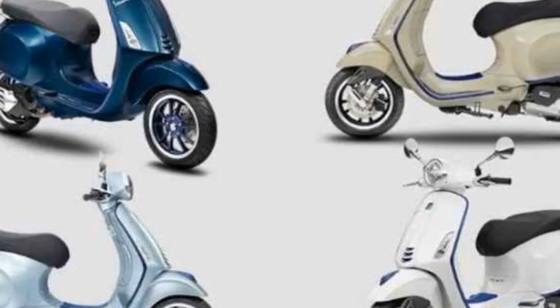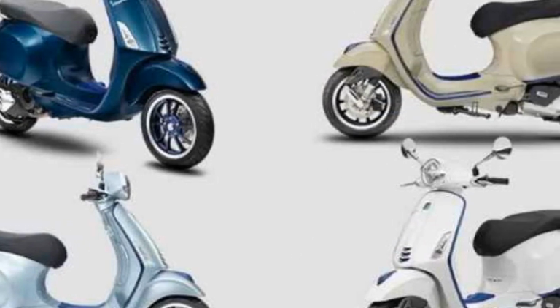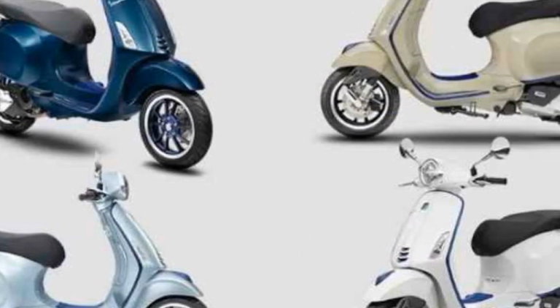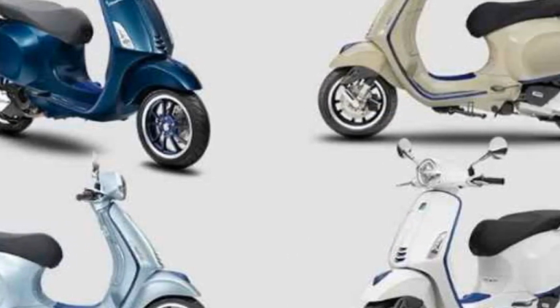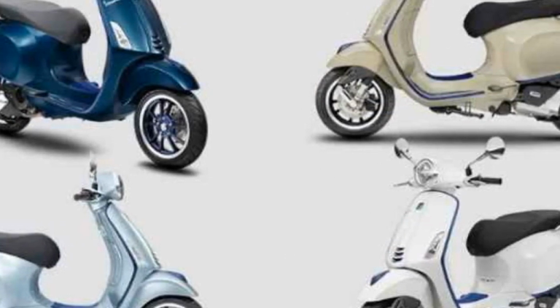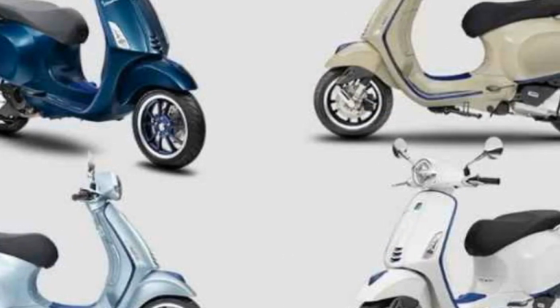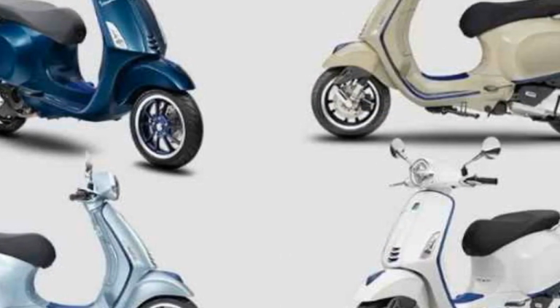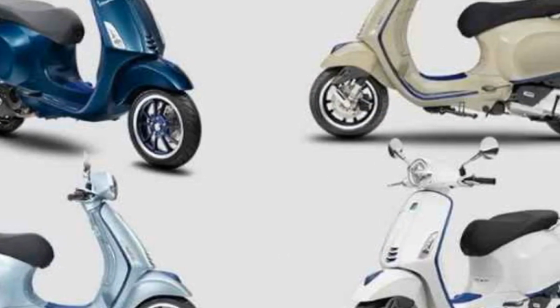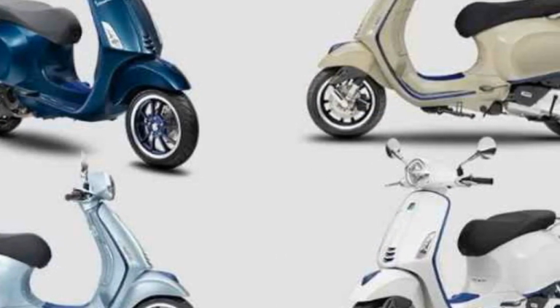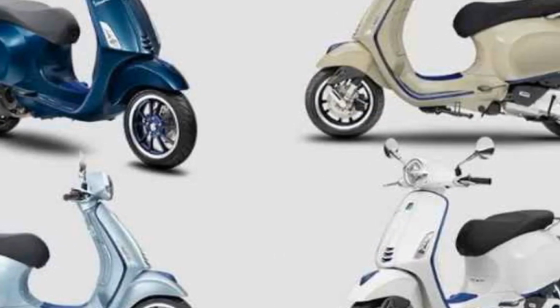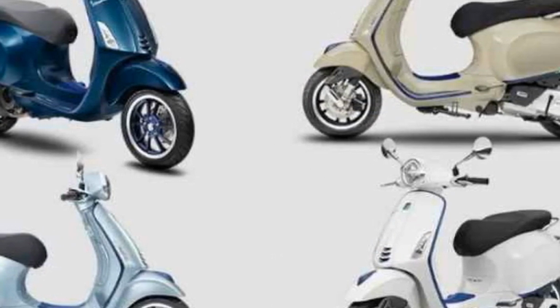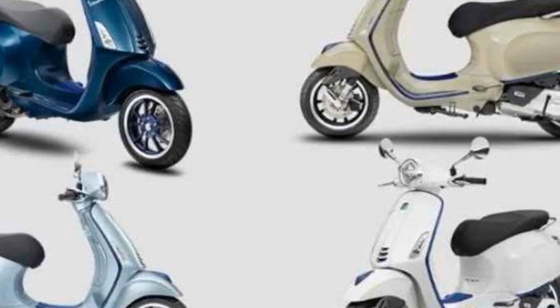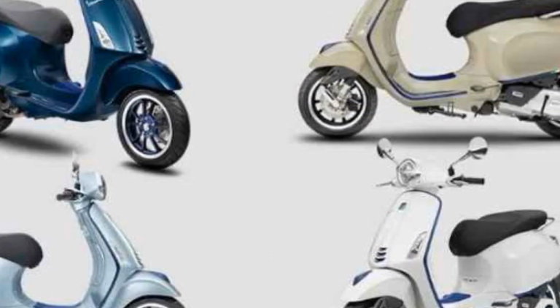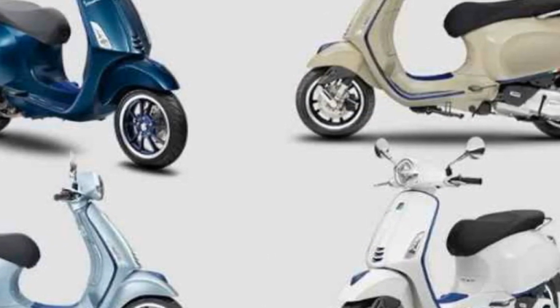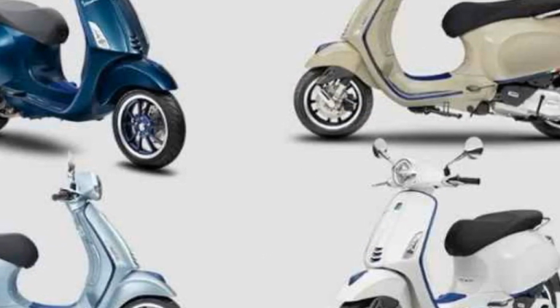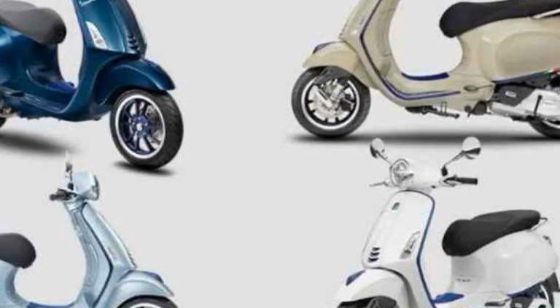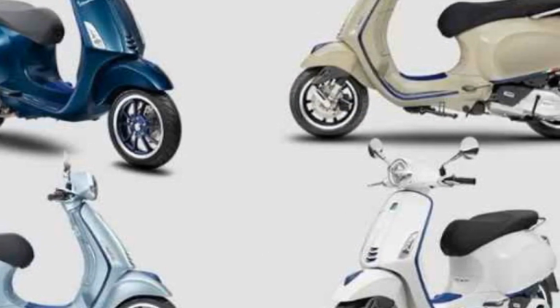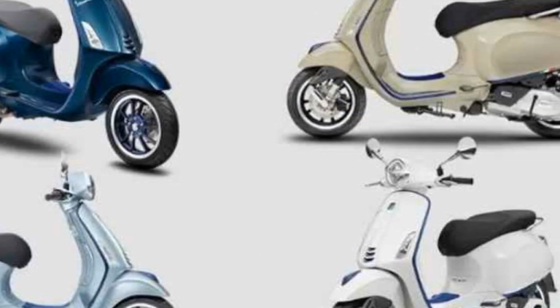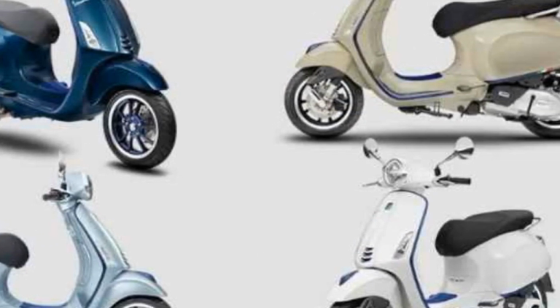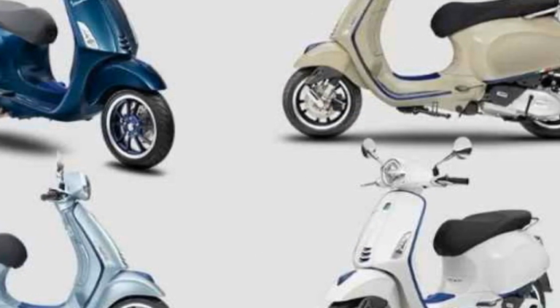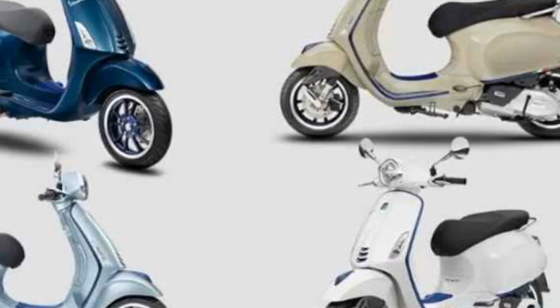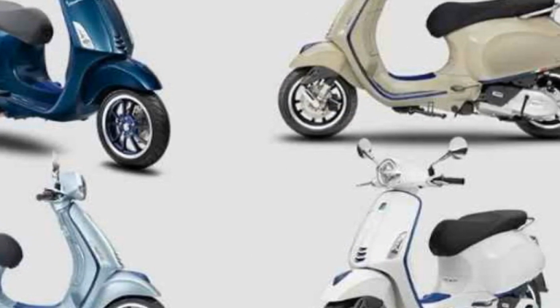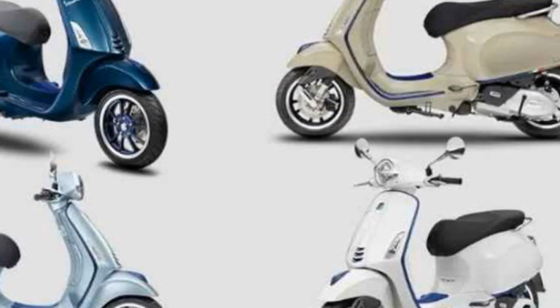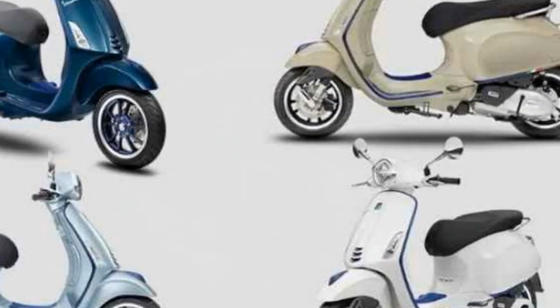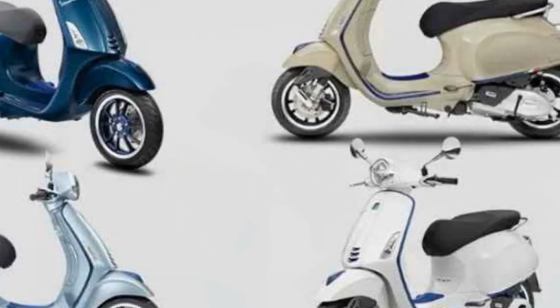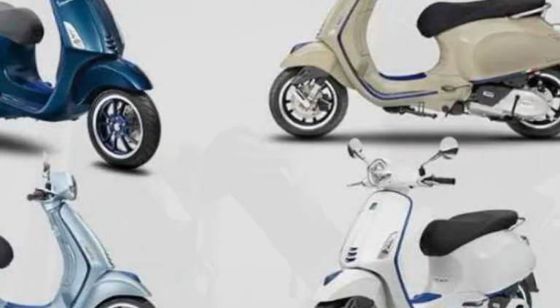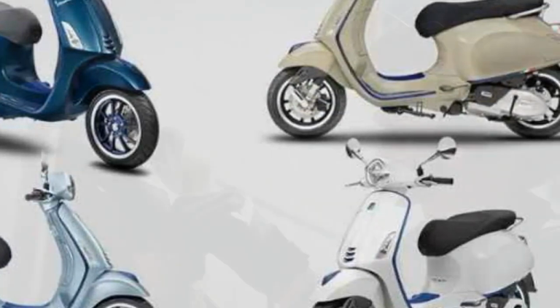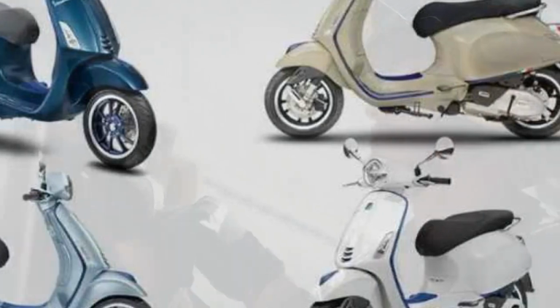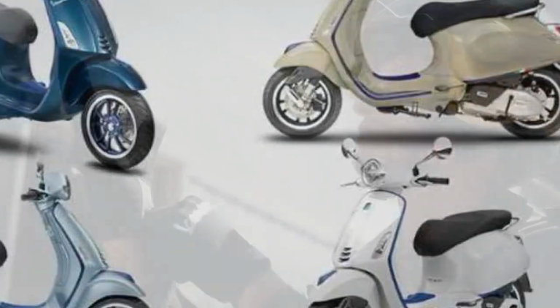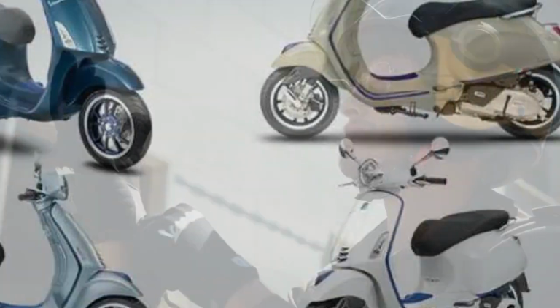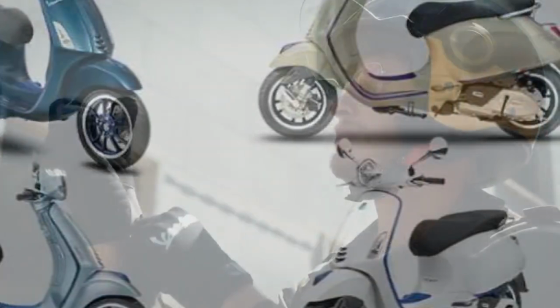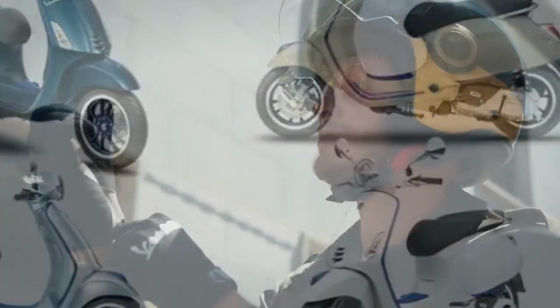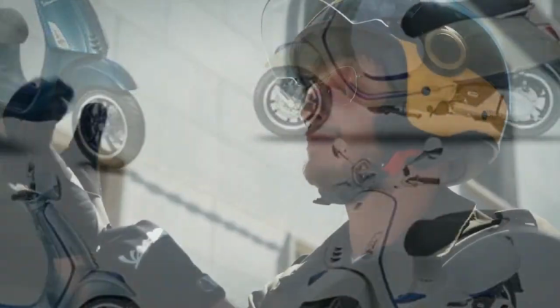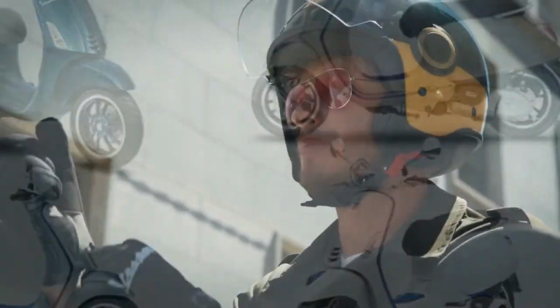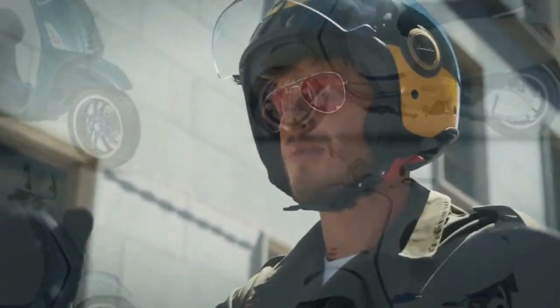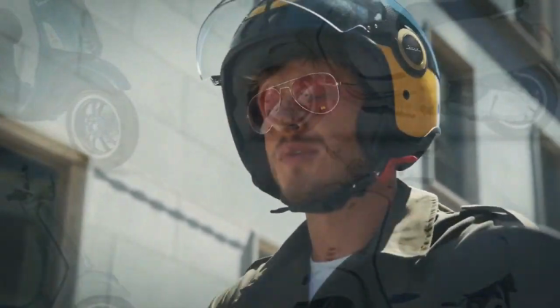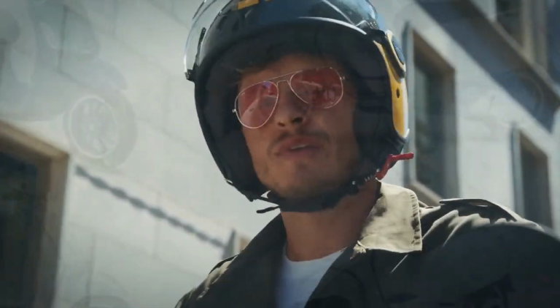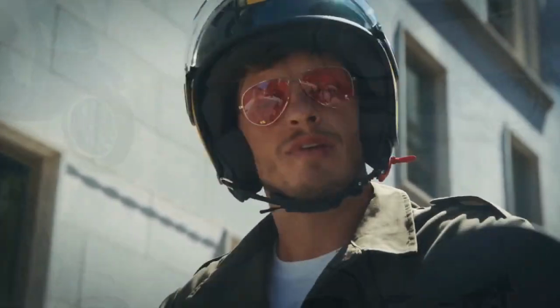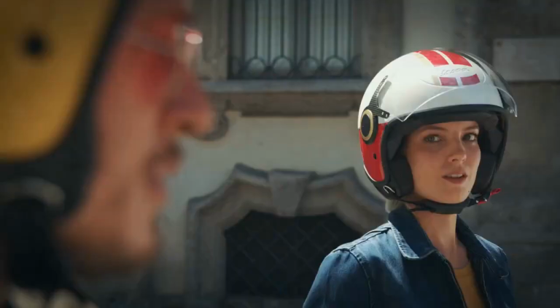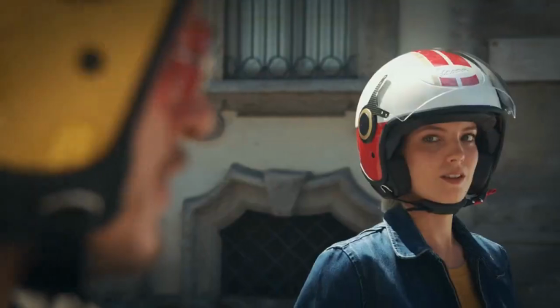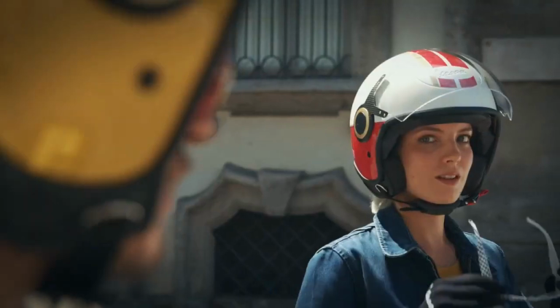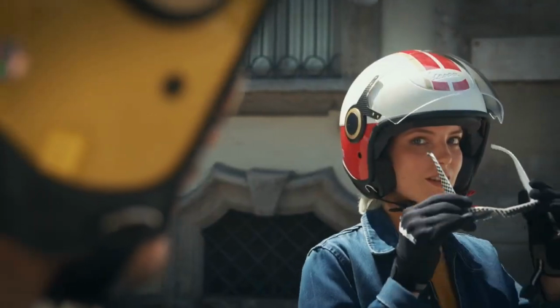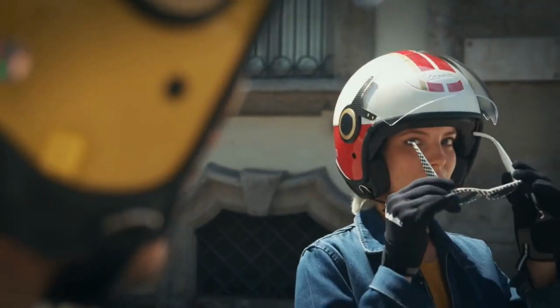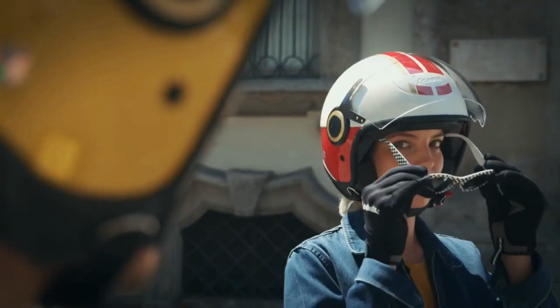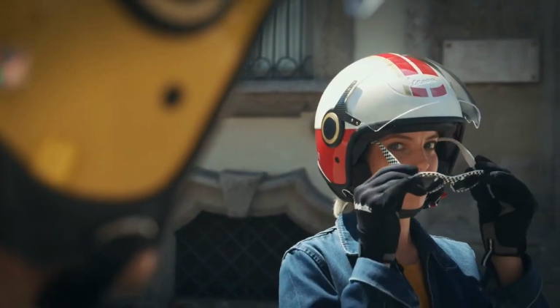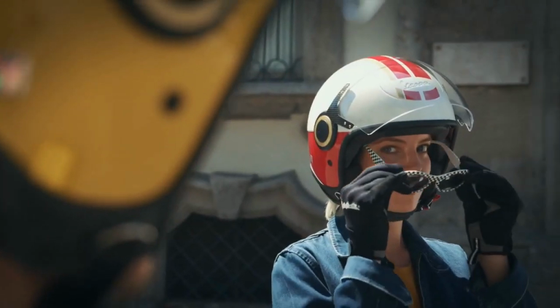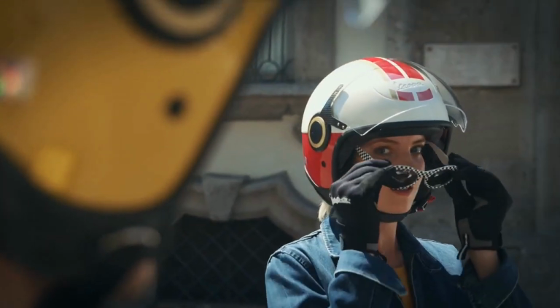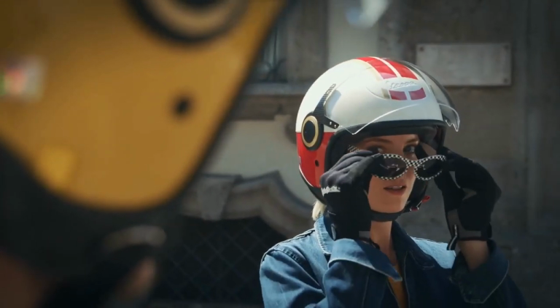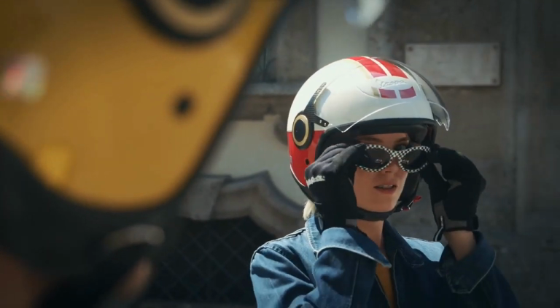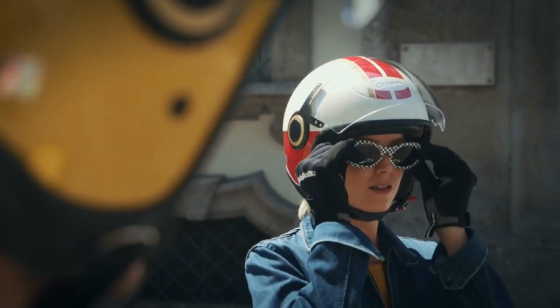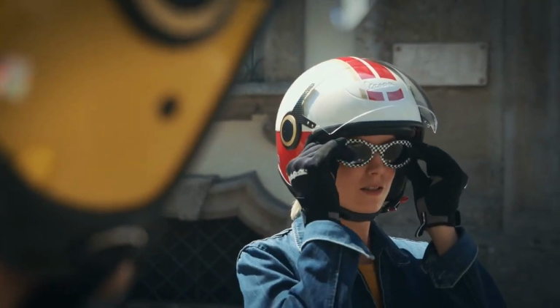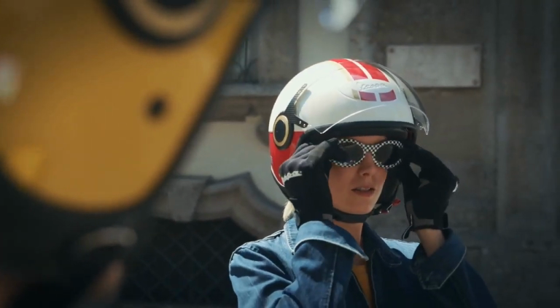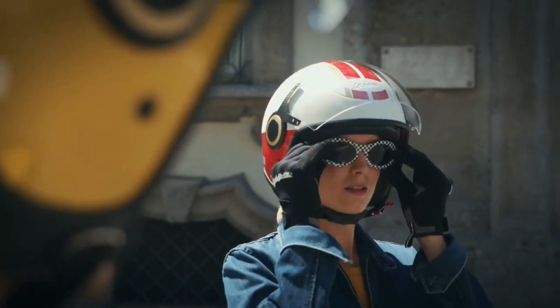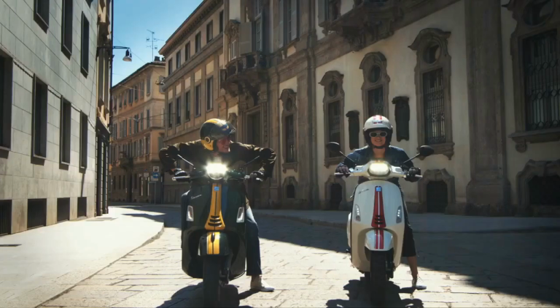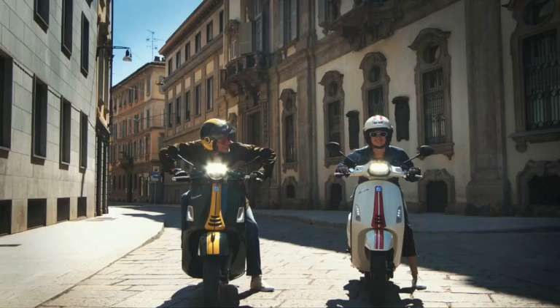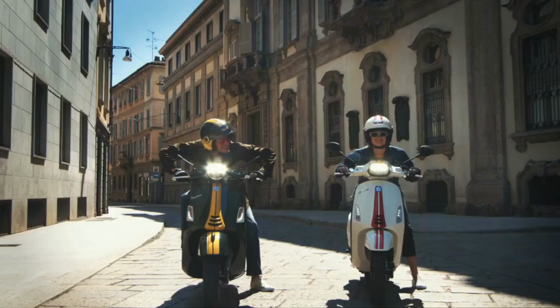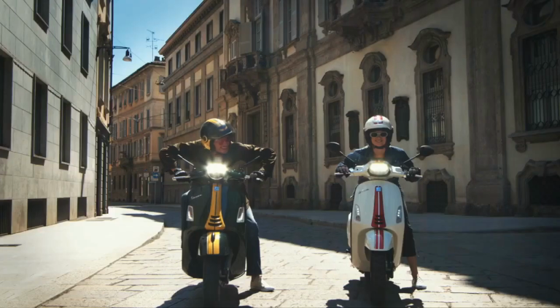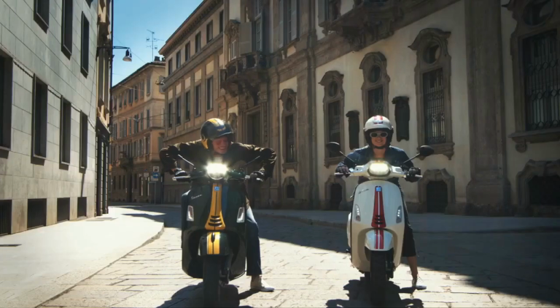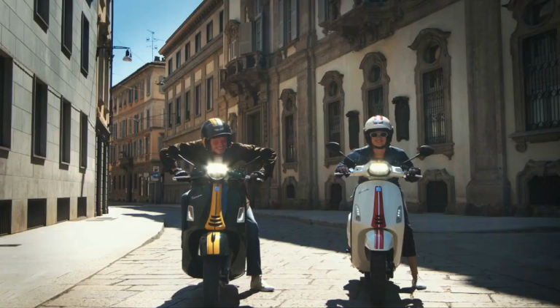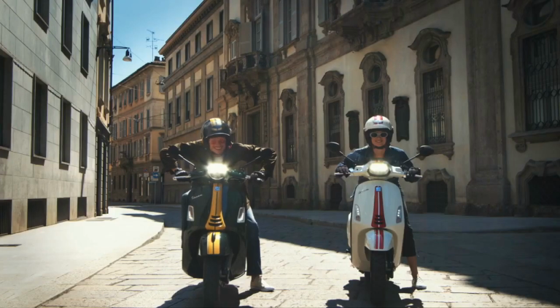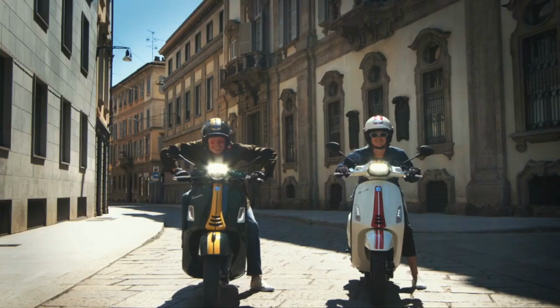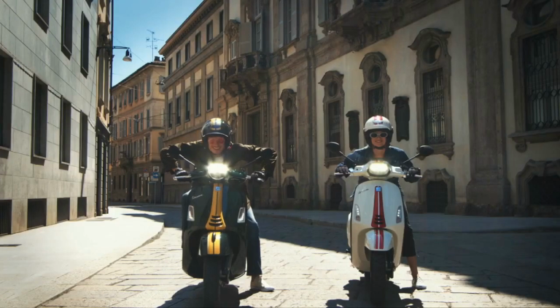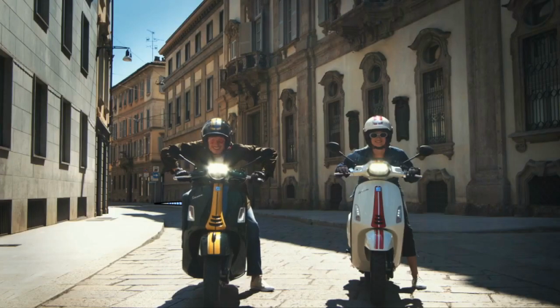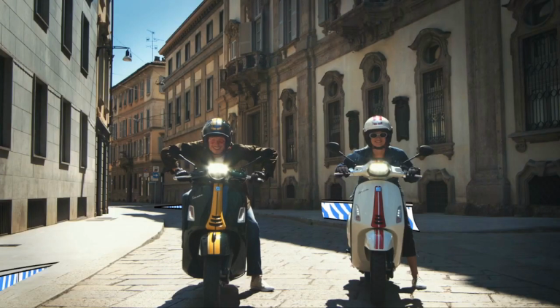The scooter is also available in a variety of trim levels, including the base model, the Primavera S, and the Primavera Touring.